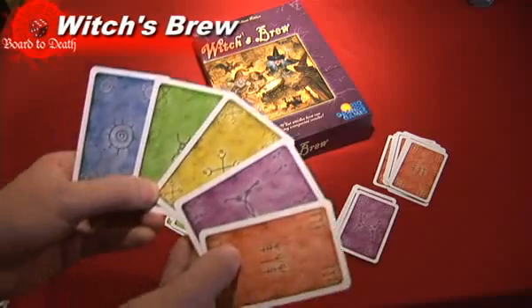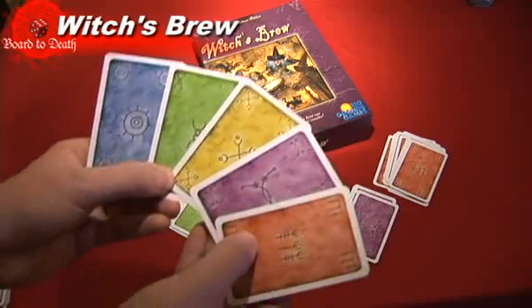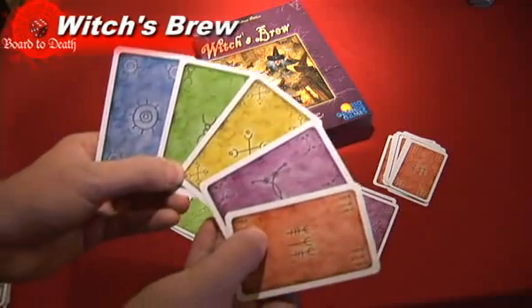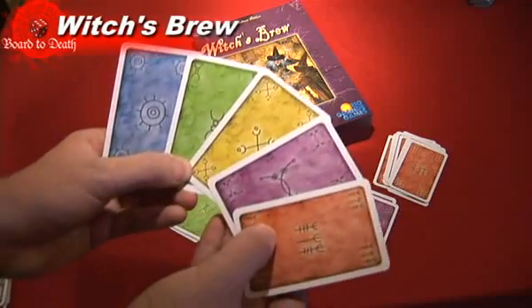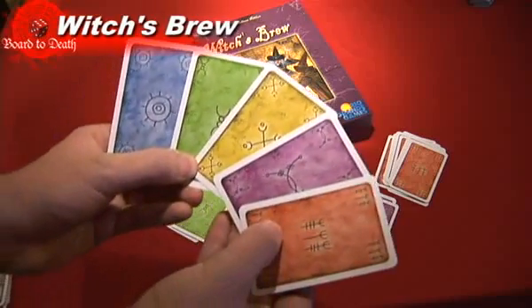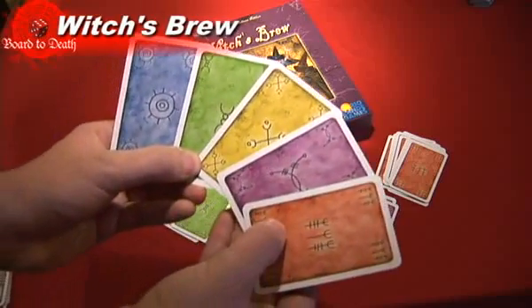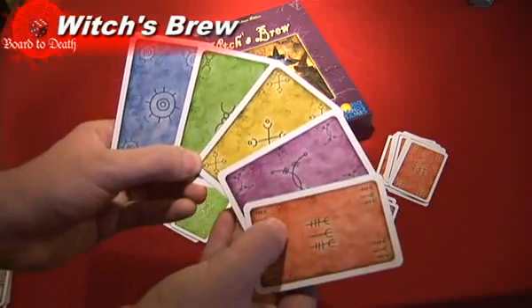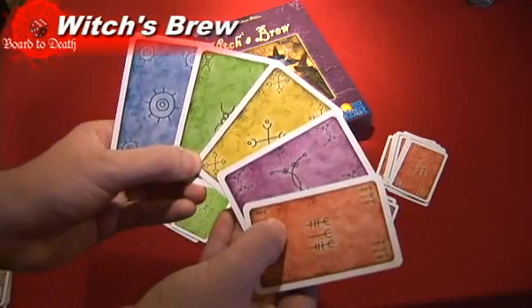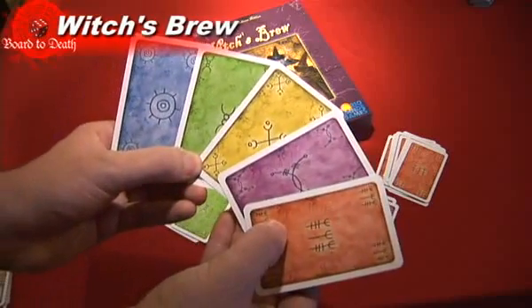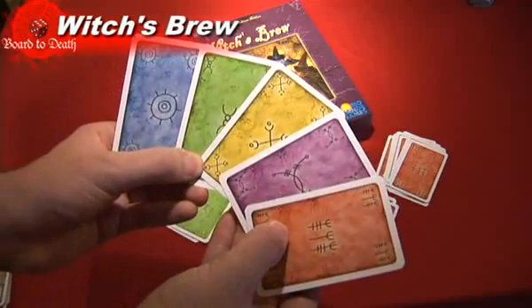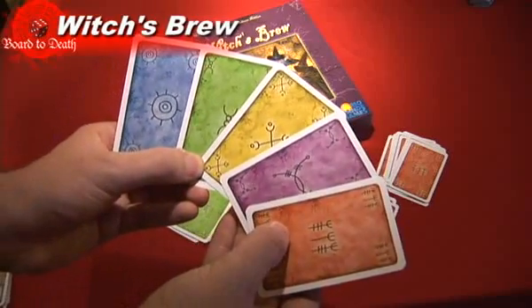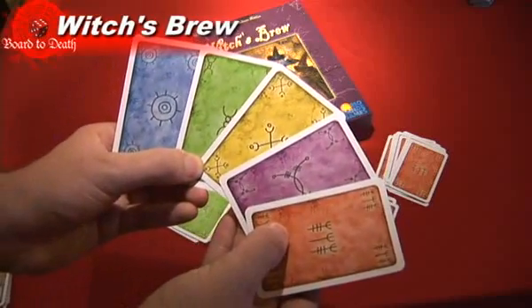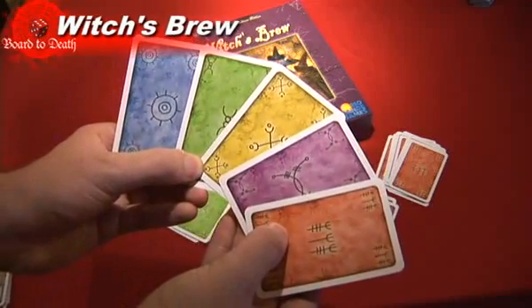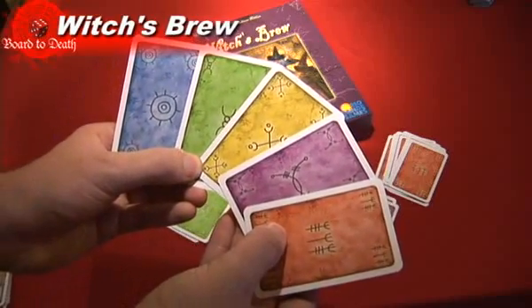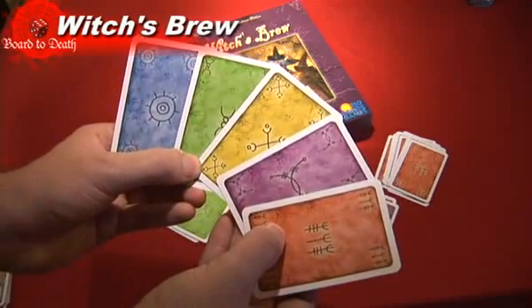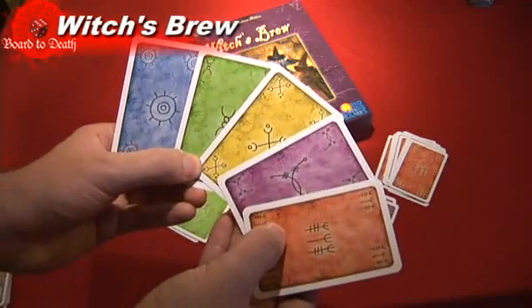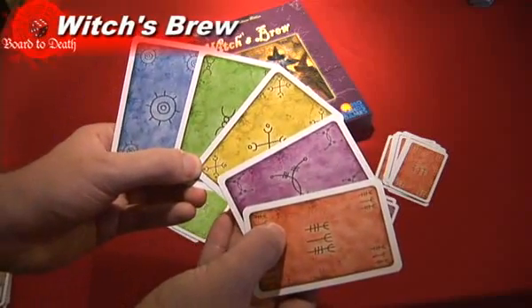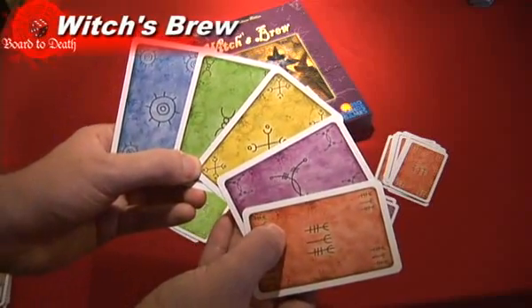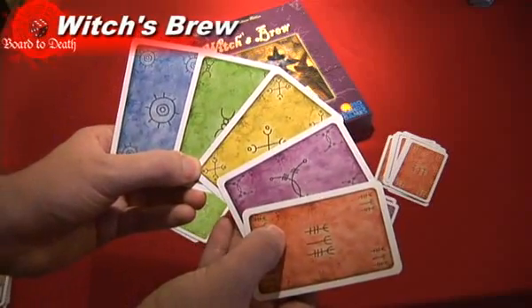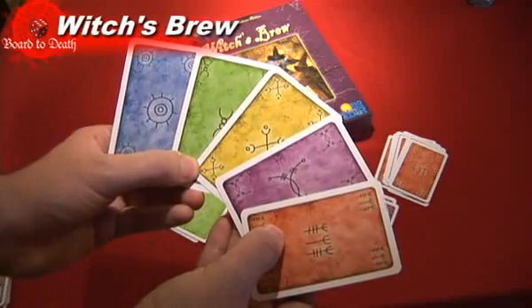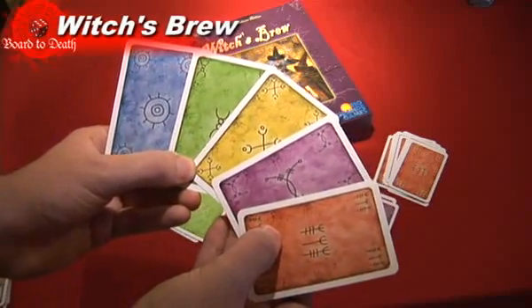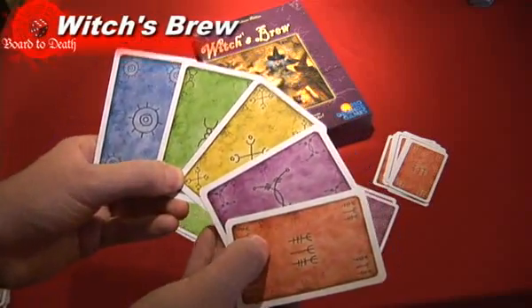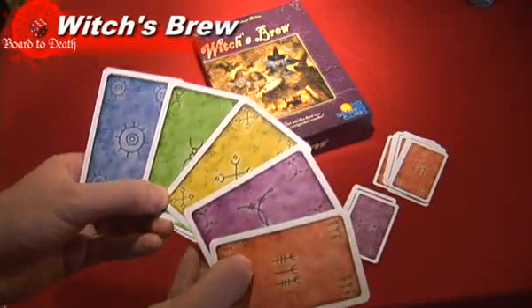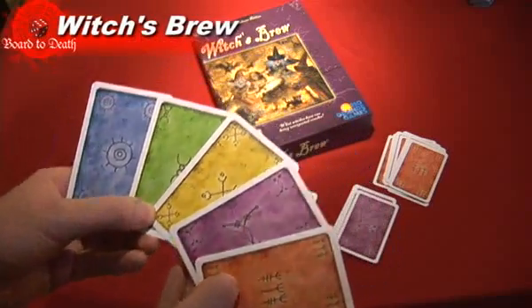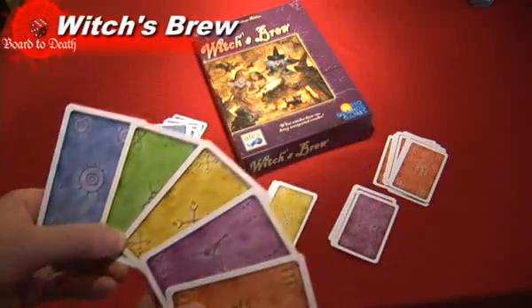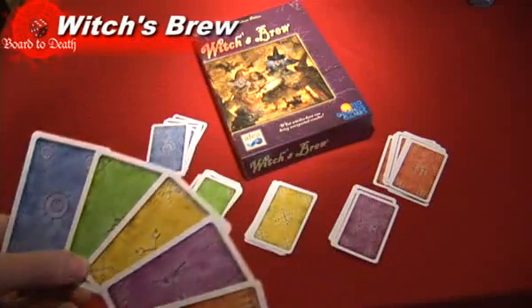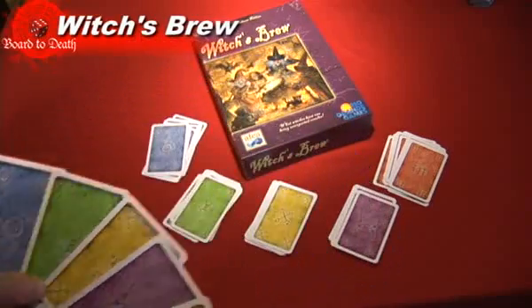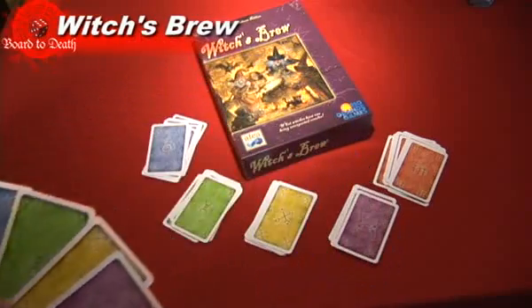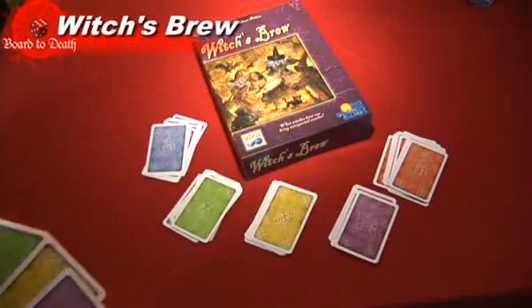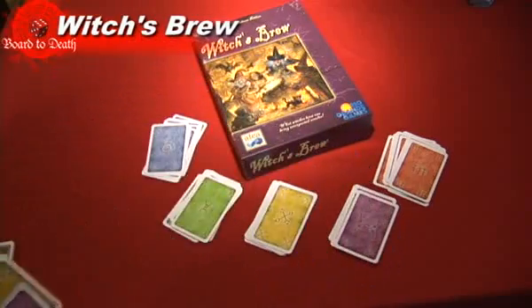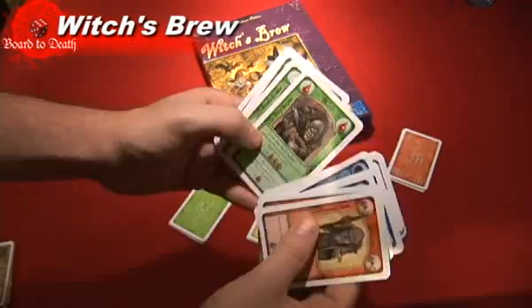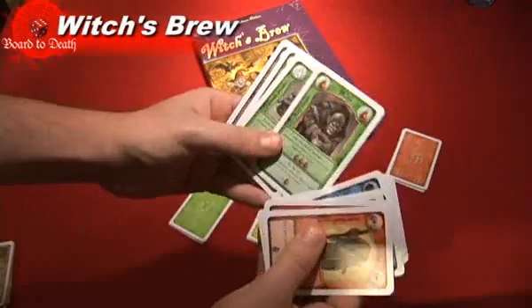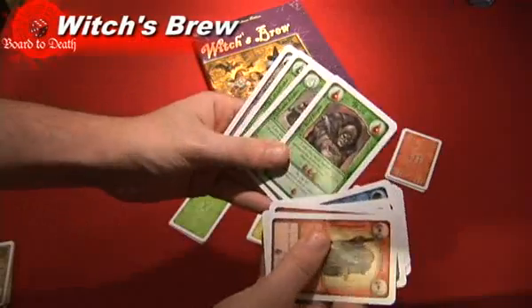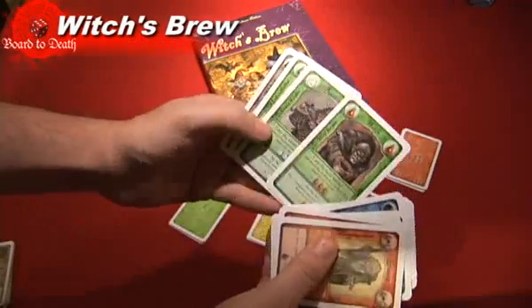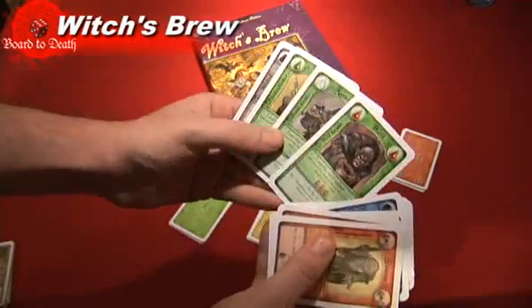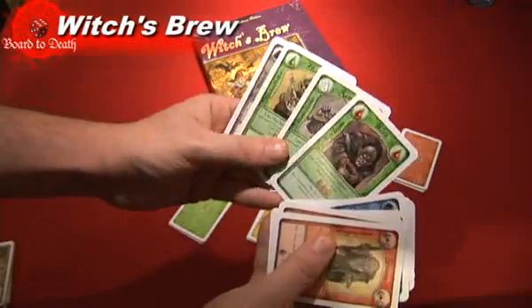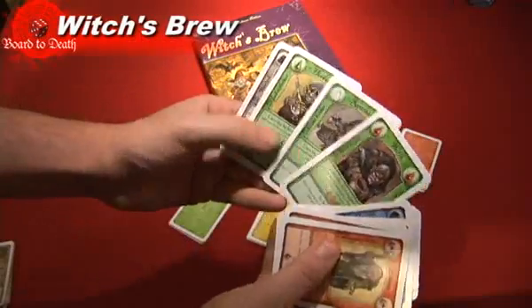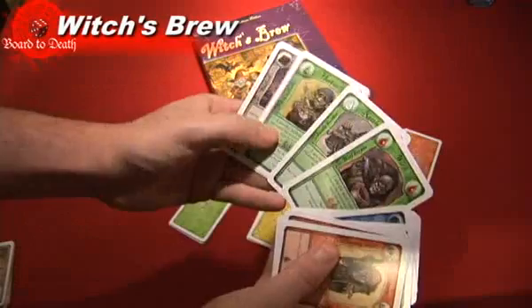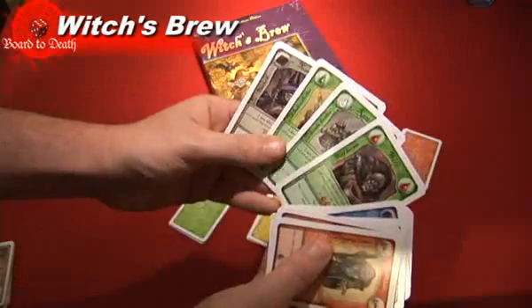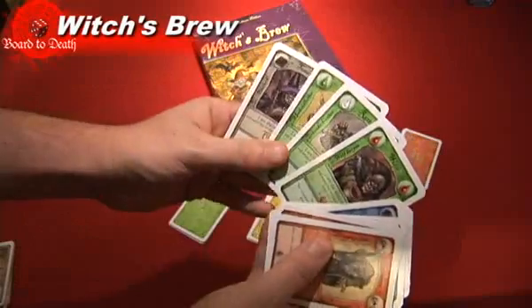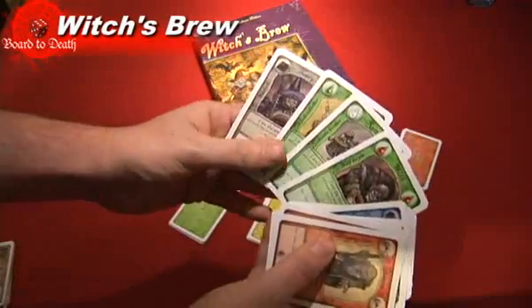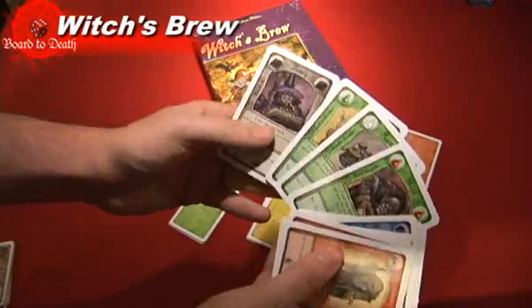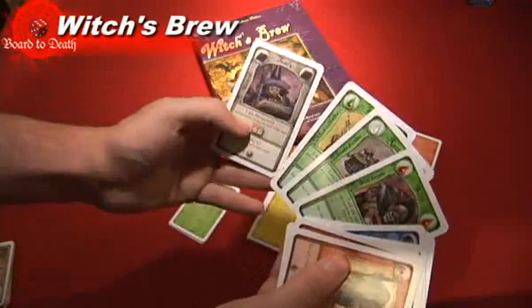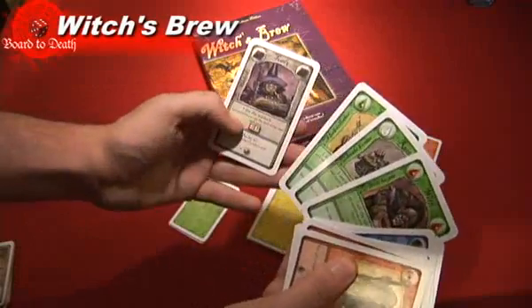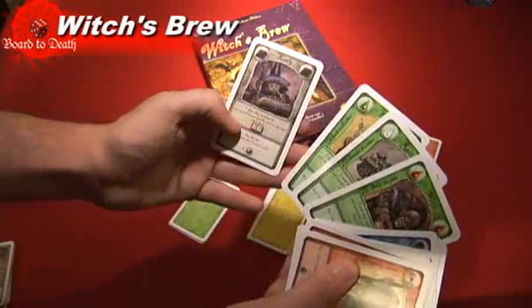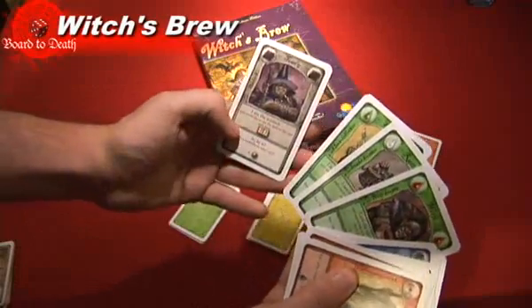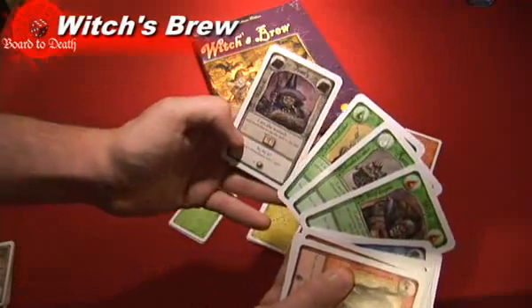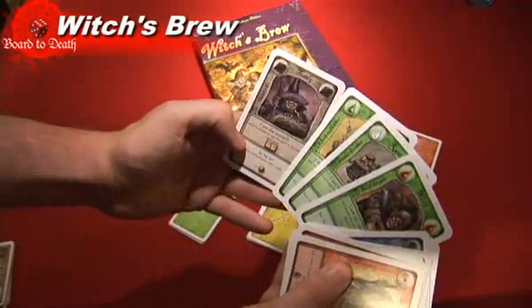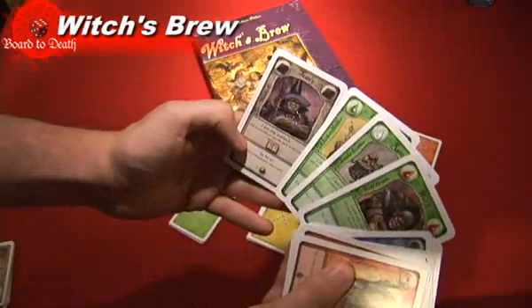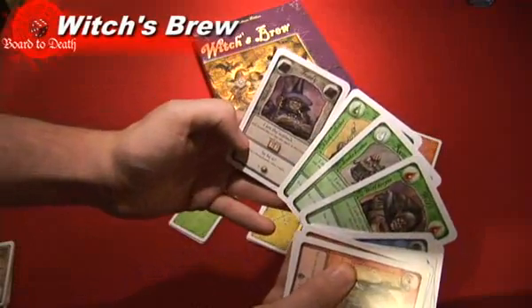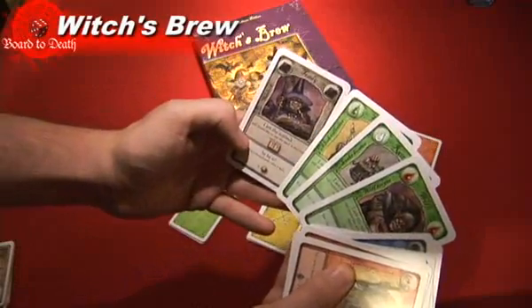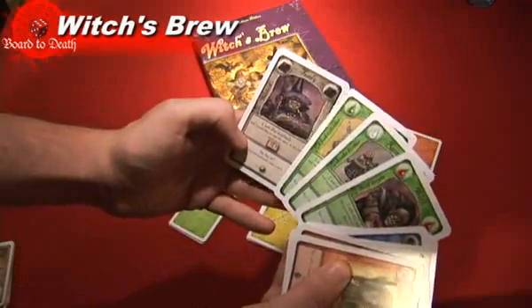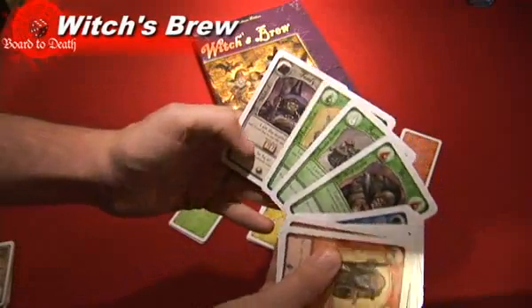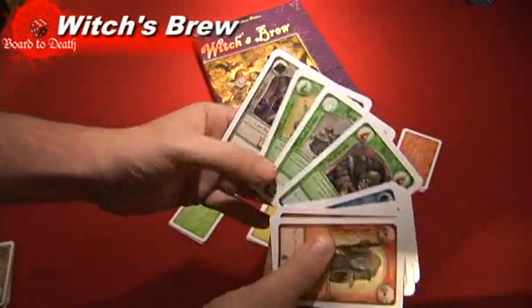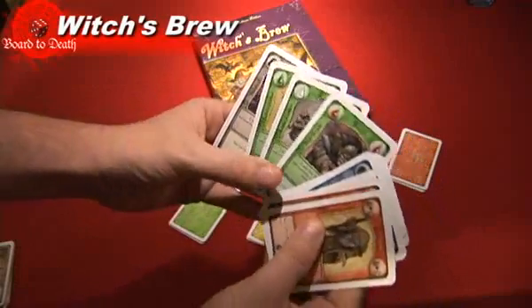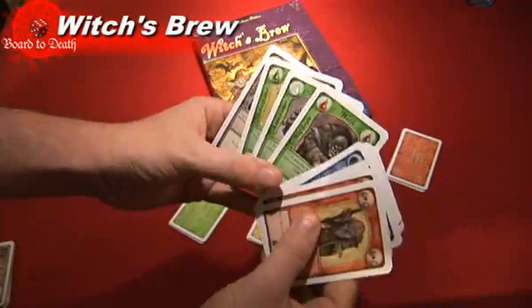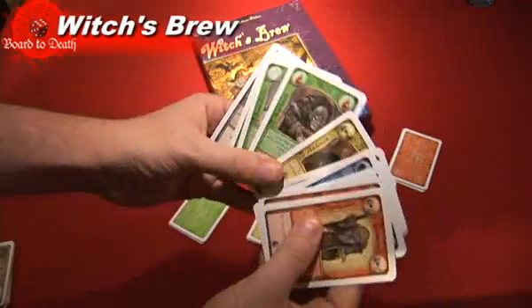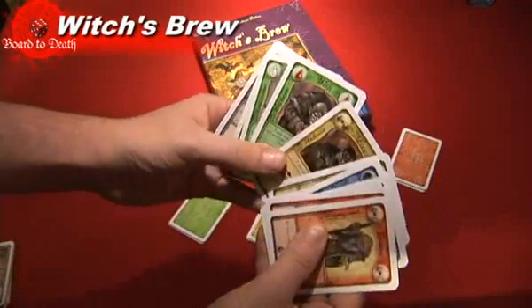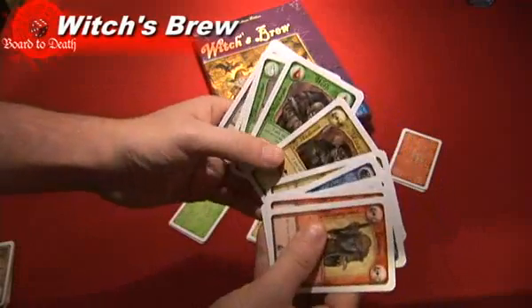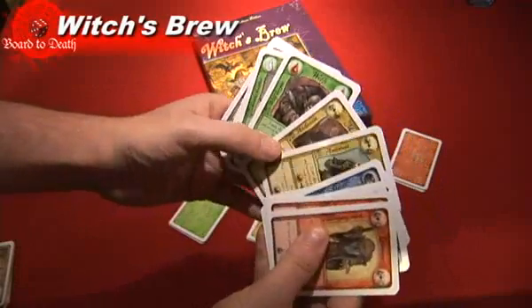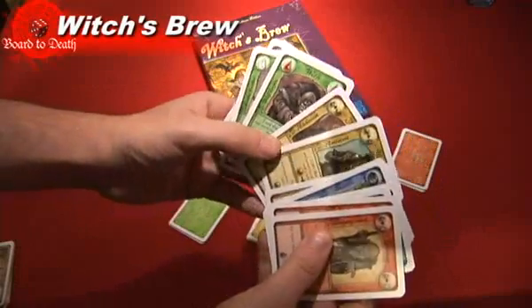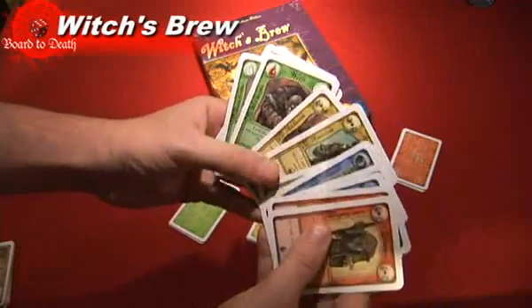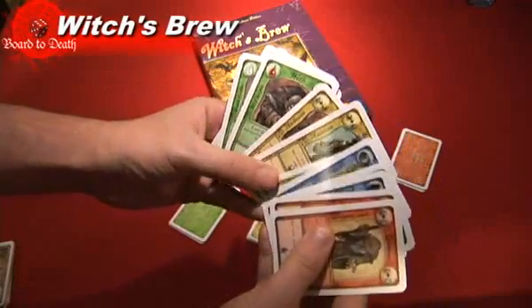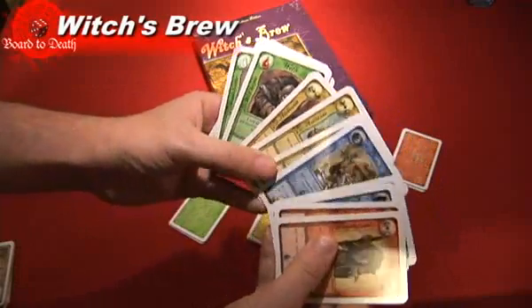Each player chooses a color and gets a deck of 12 cards from that color. Let me explain some of the cards a player gets in their deck.